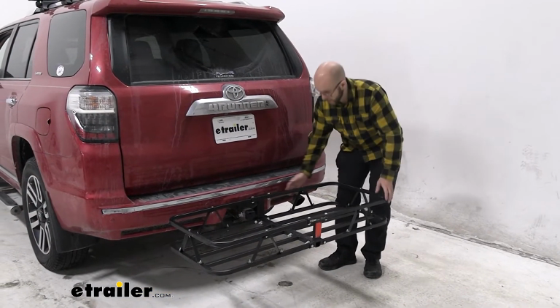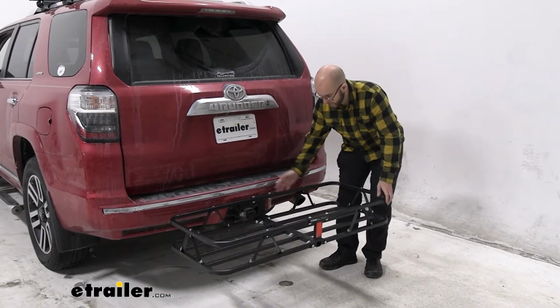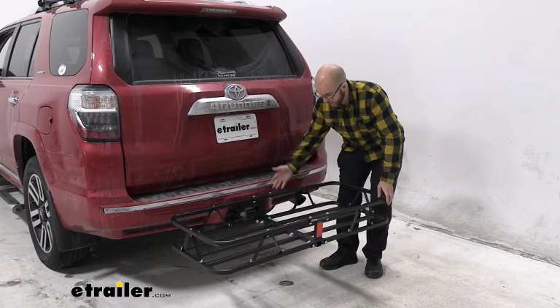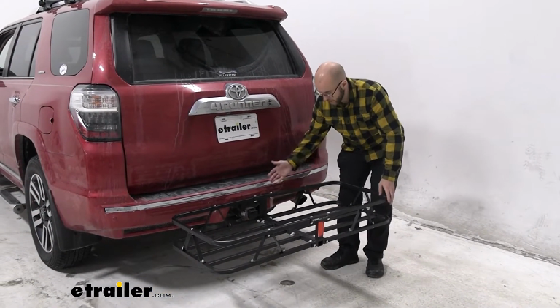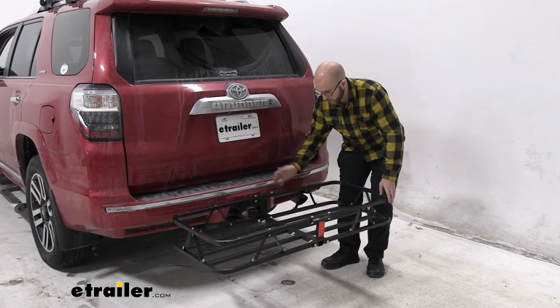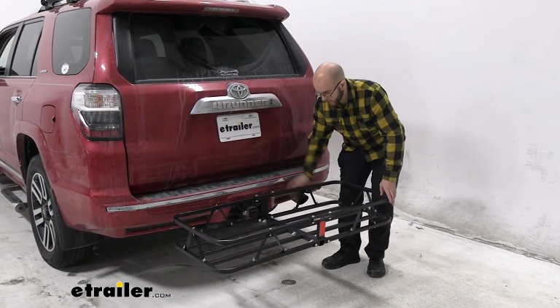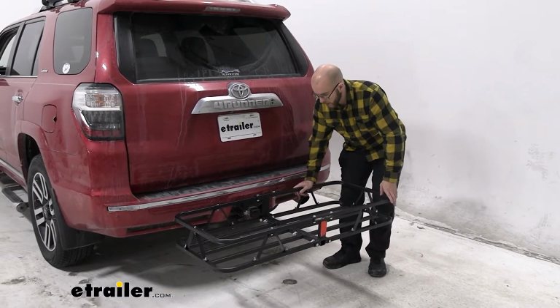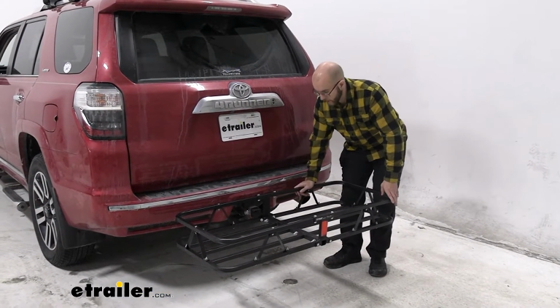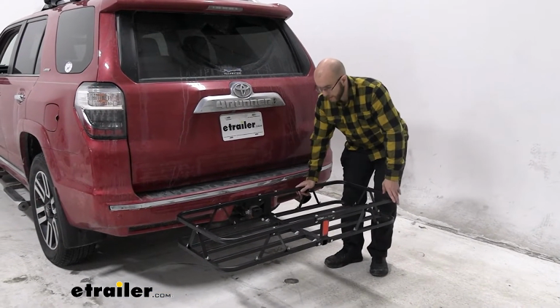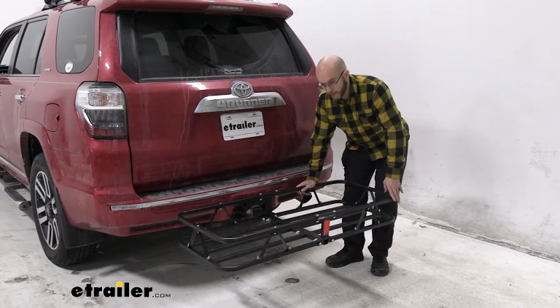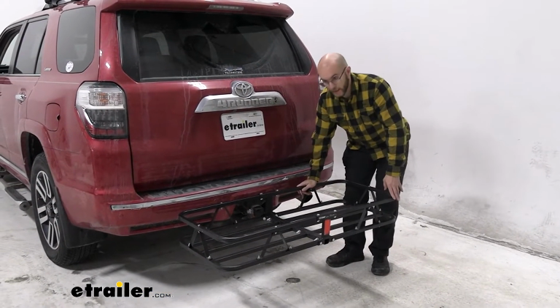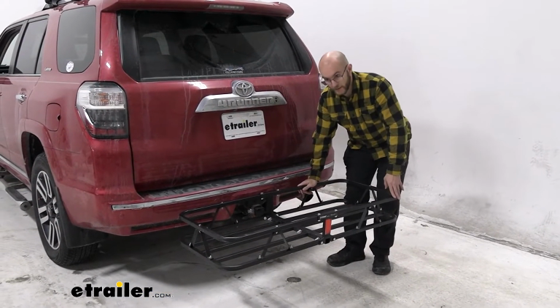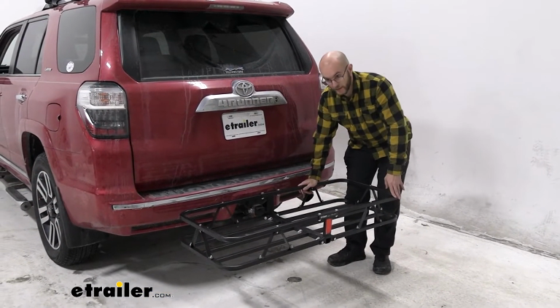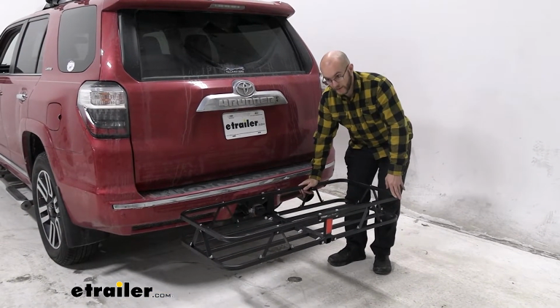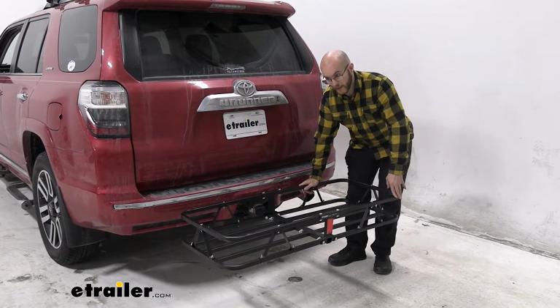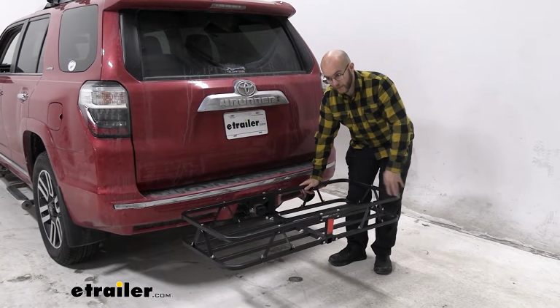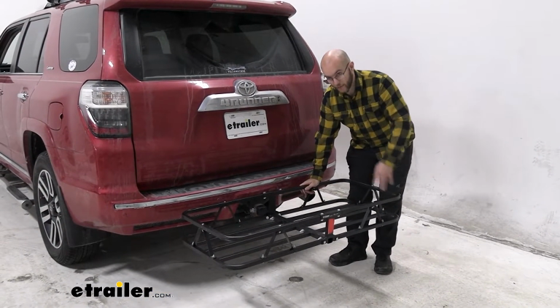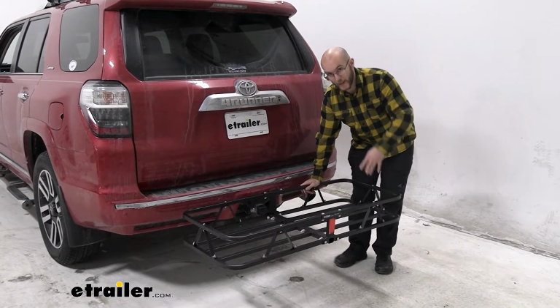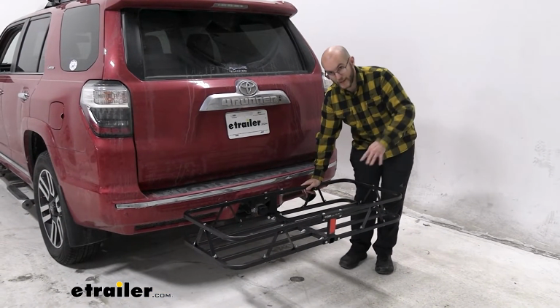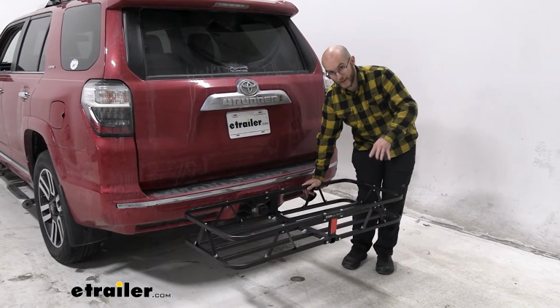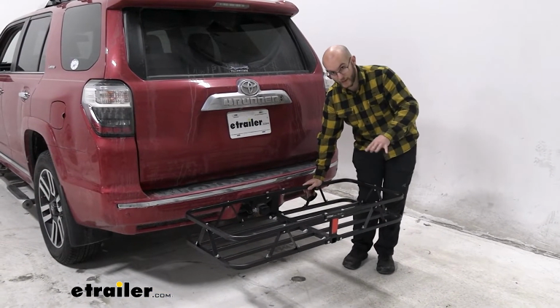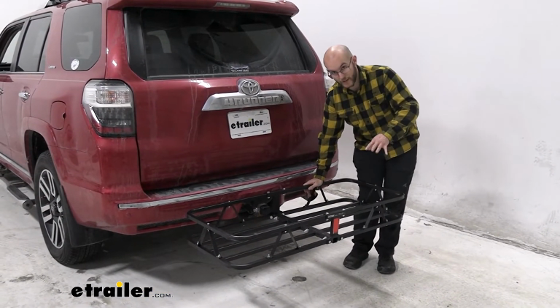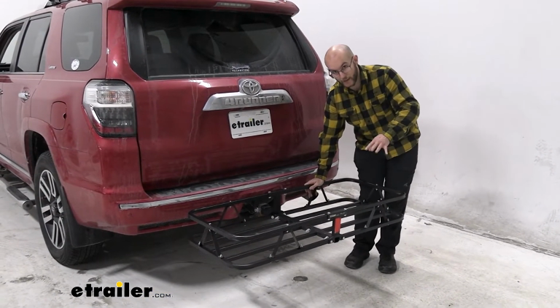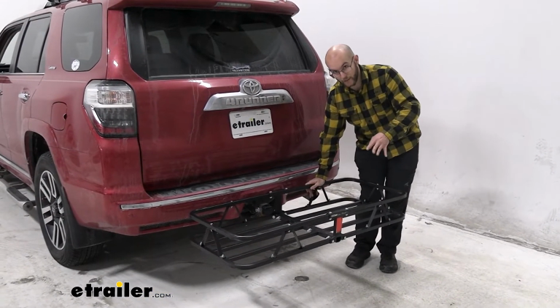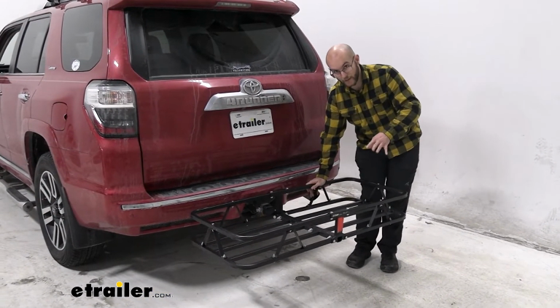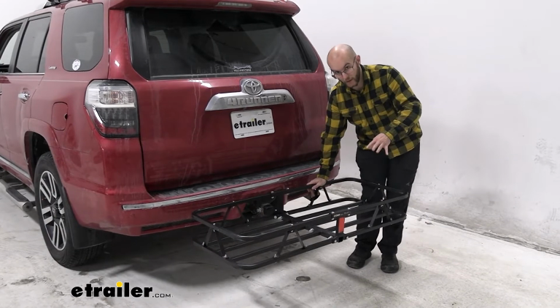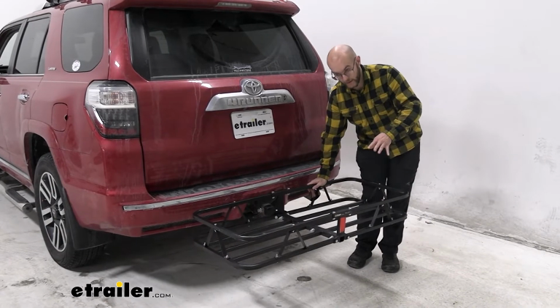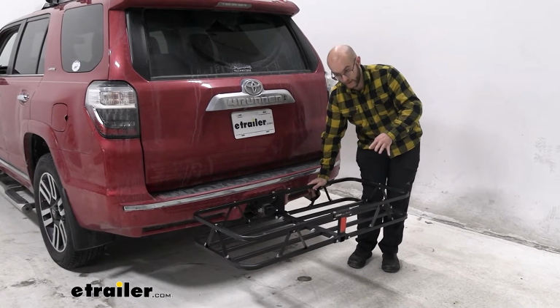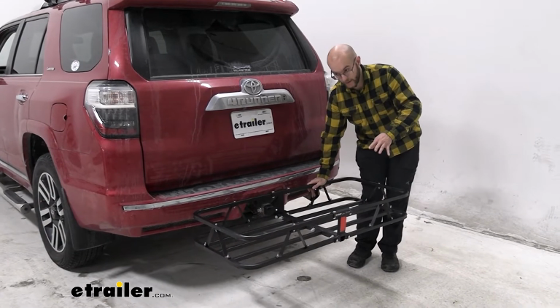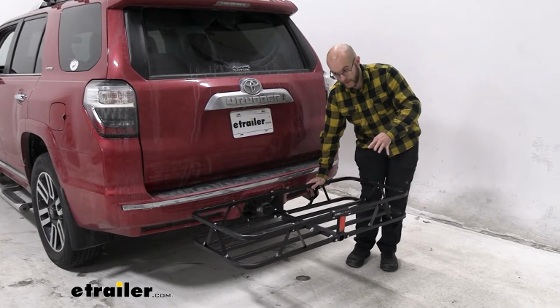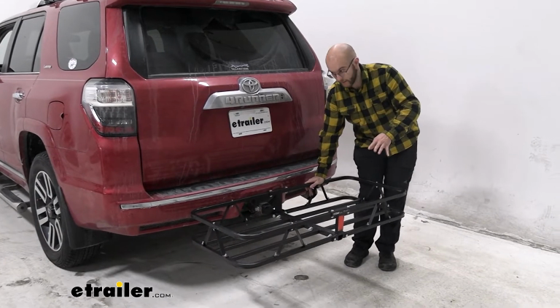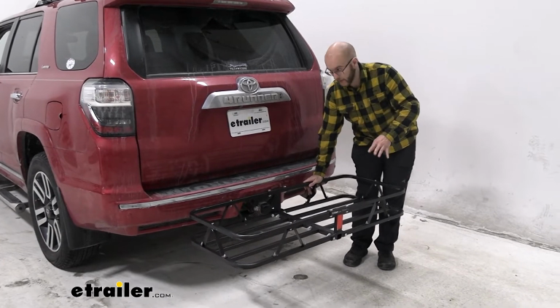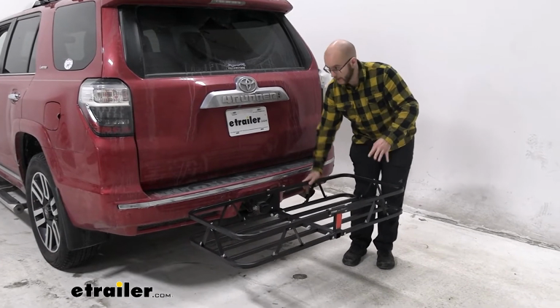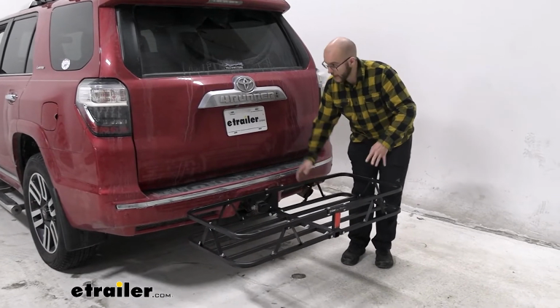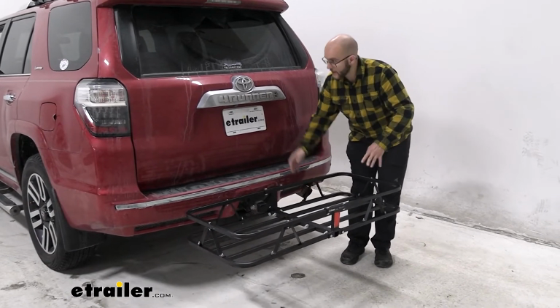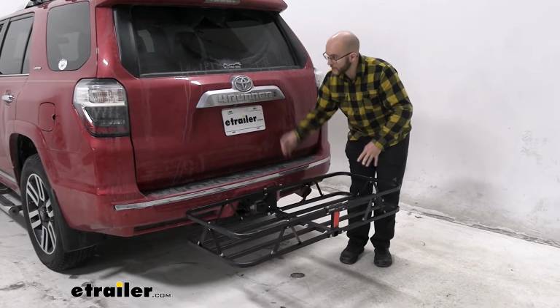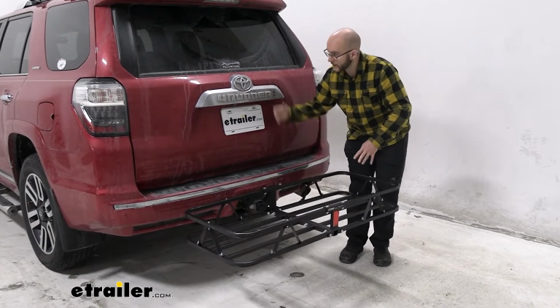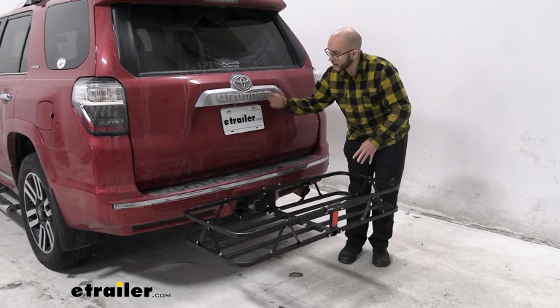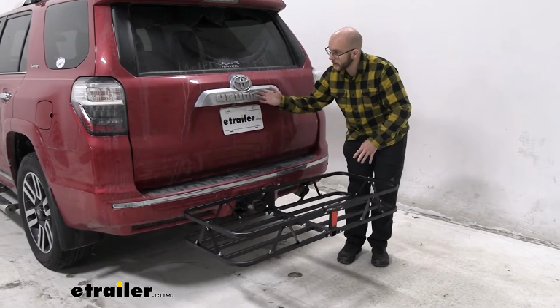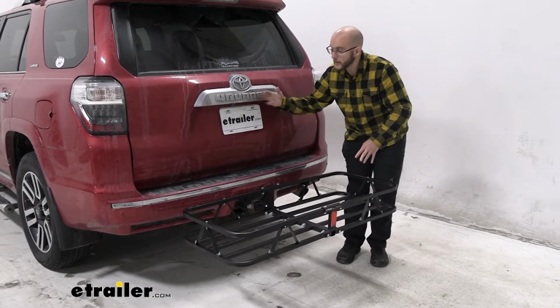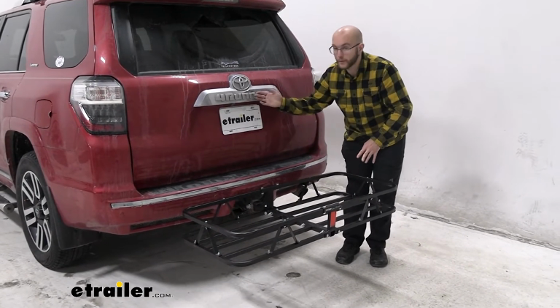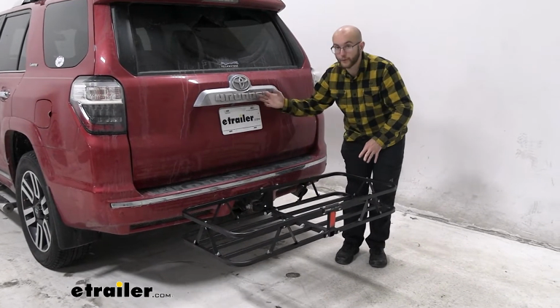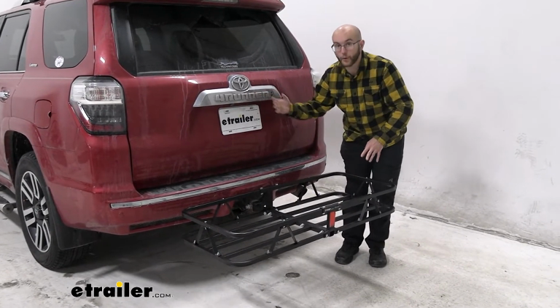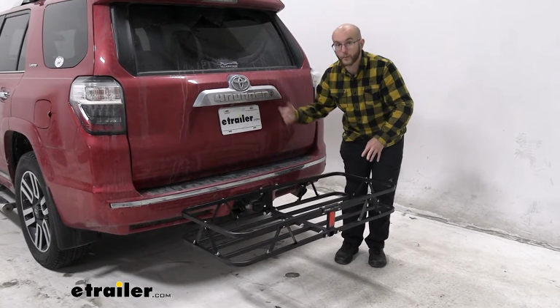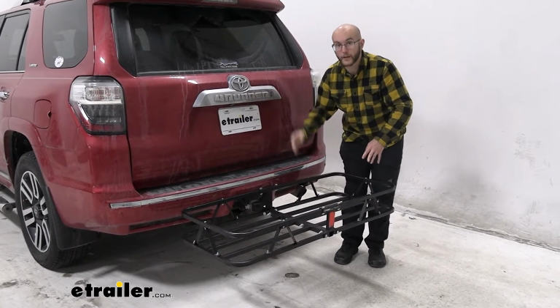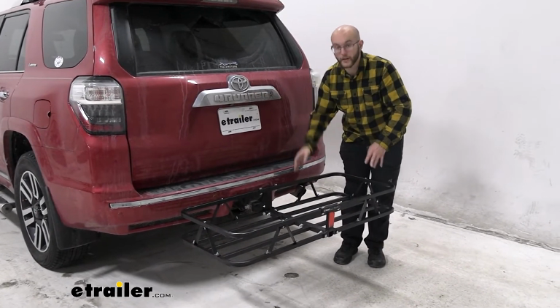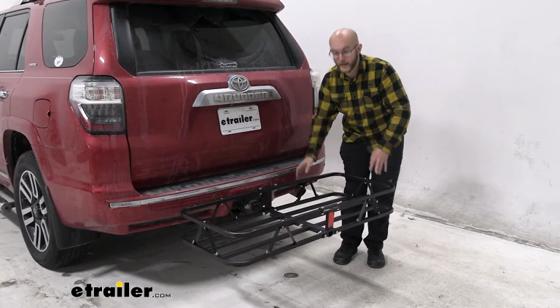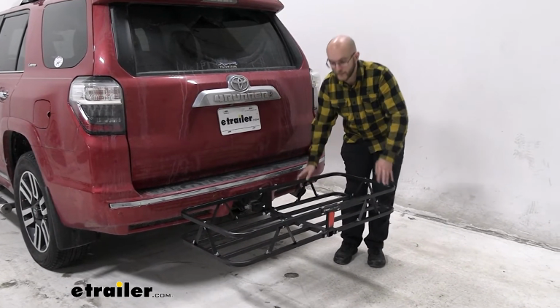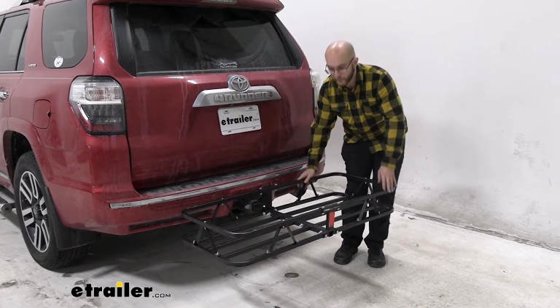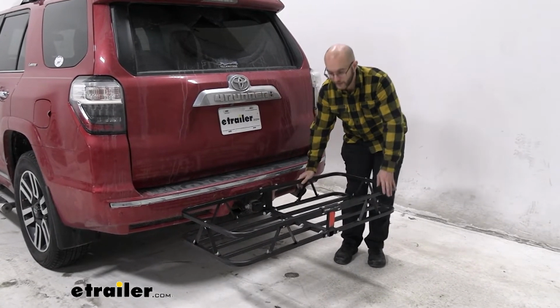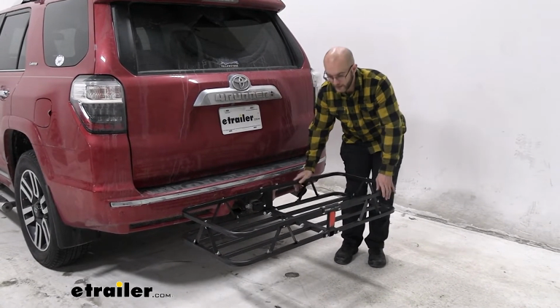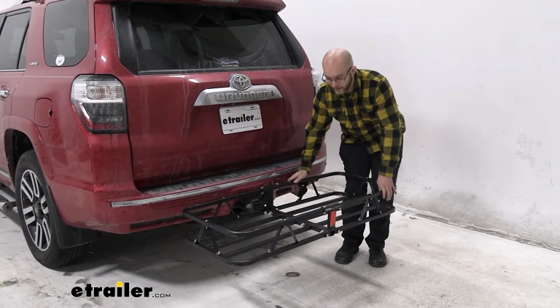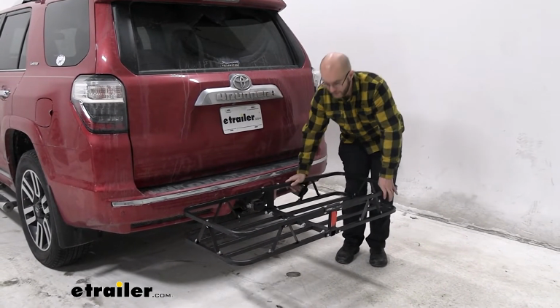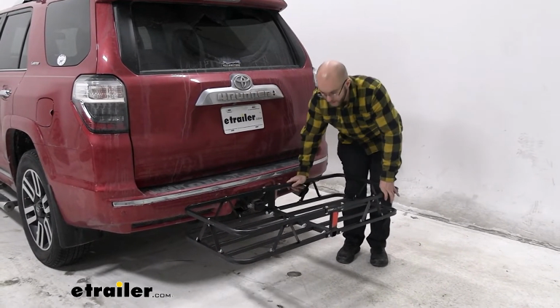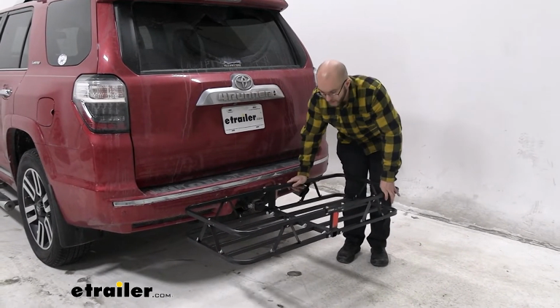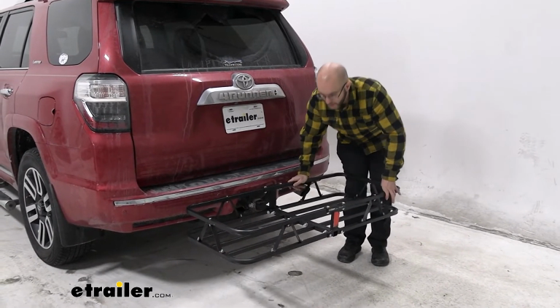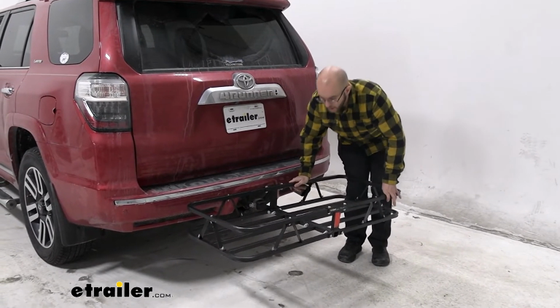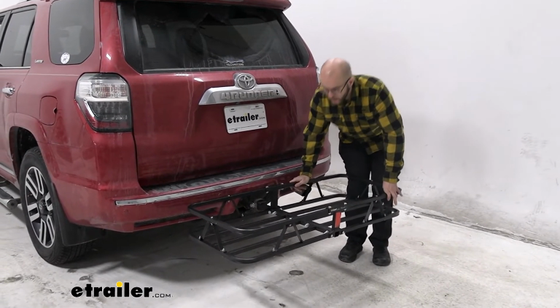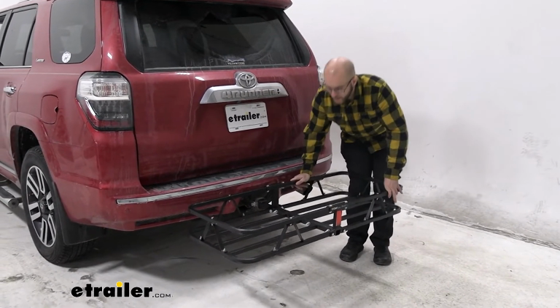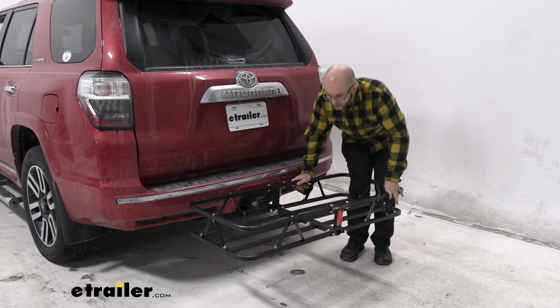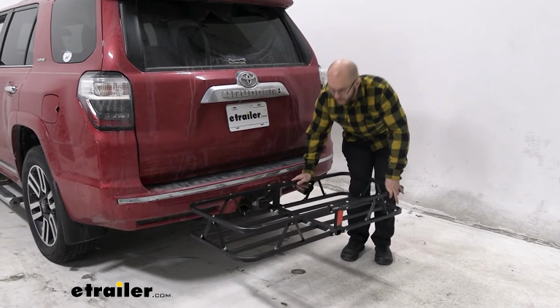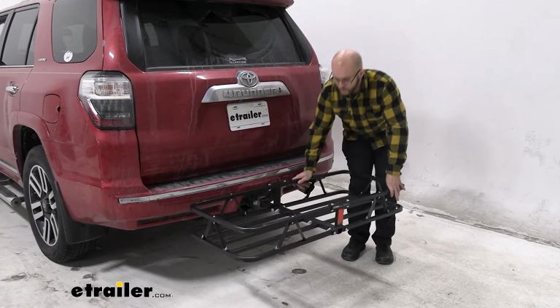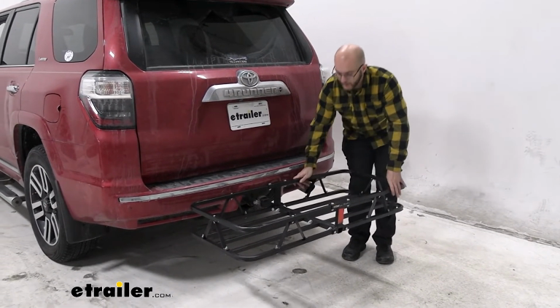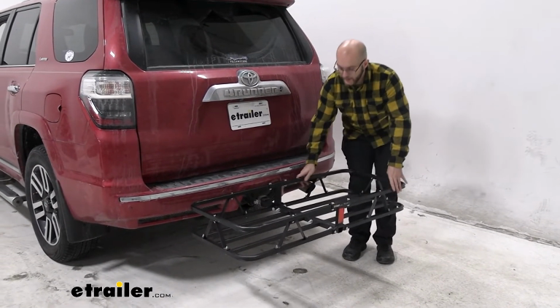Just make sure when it comes to your tongue weight that you're still falling underneath the right limit. Luckily the 4Runner has a pretty heavy tongue weight.